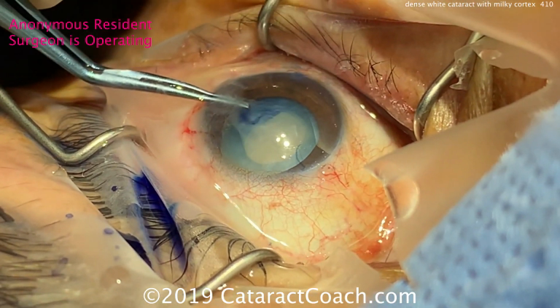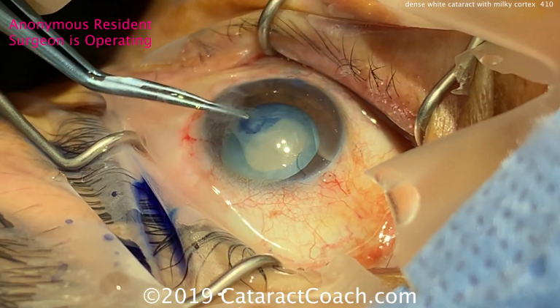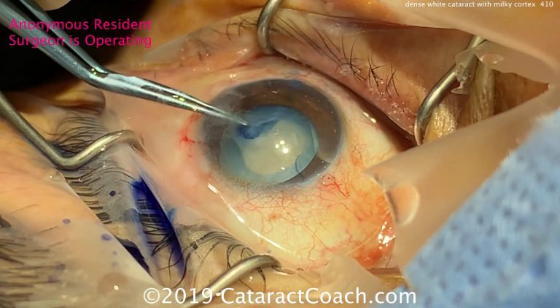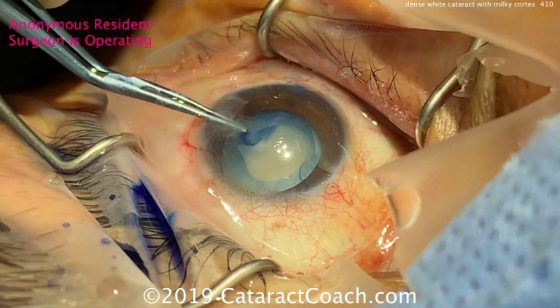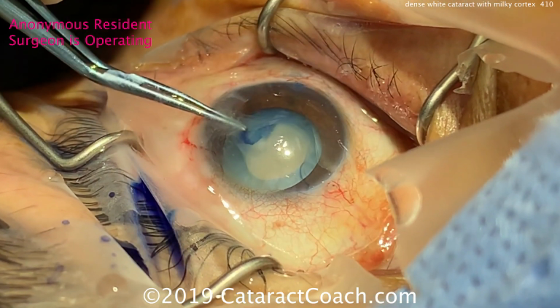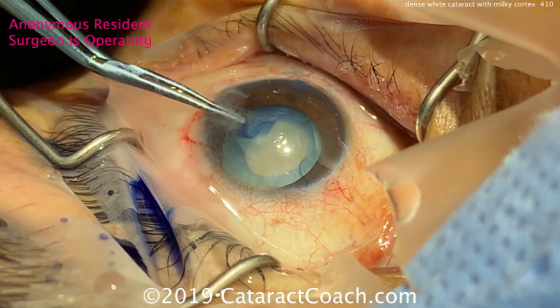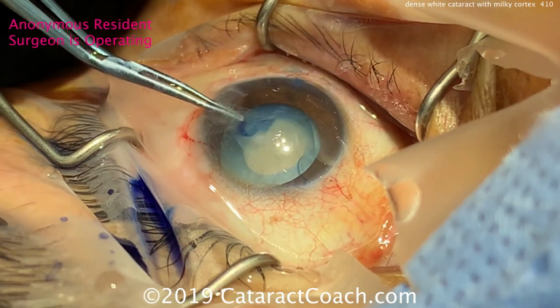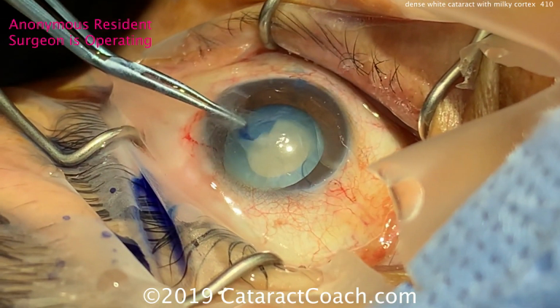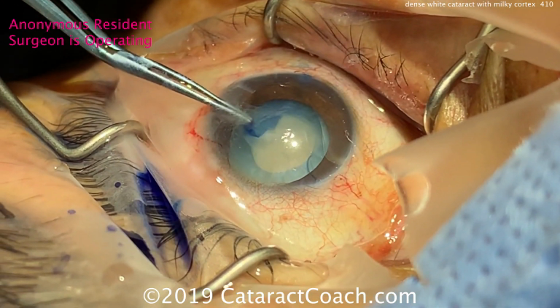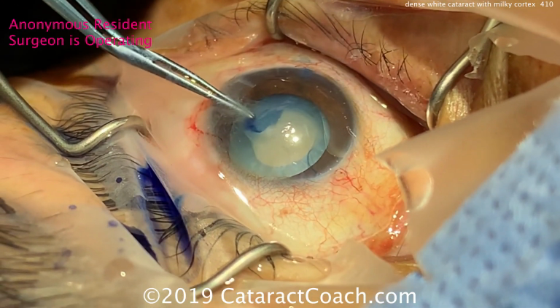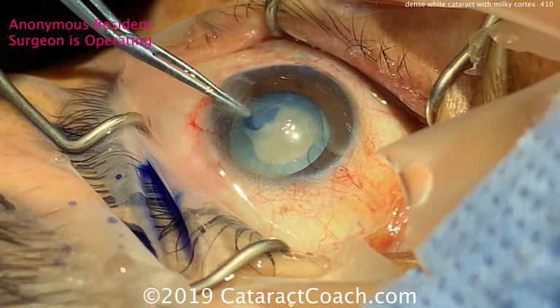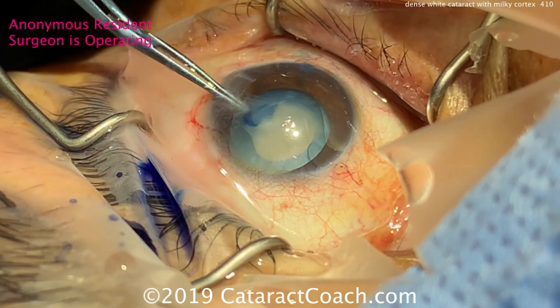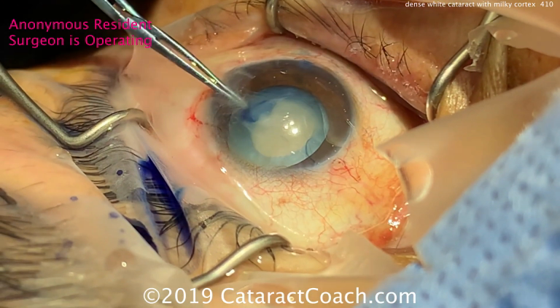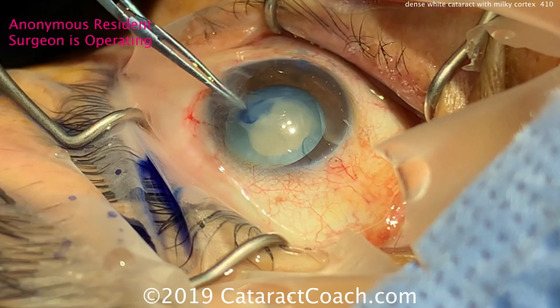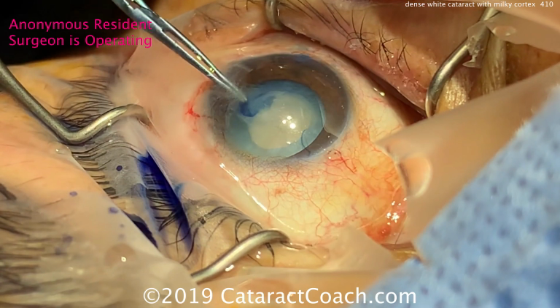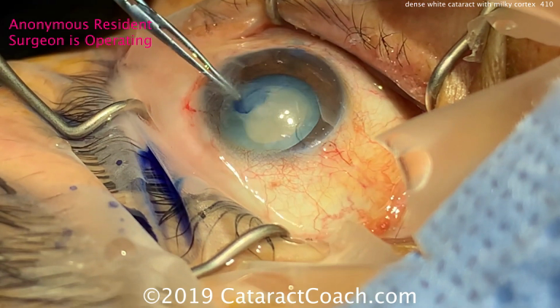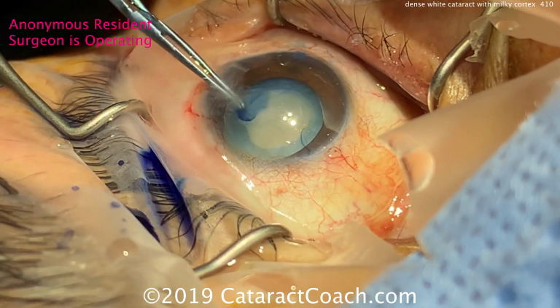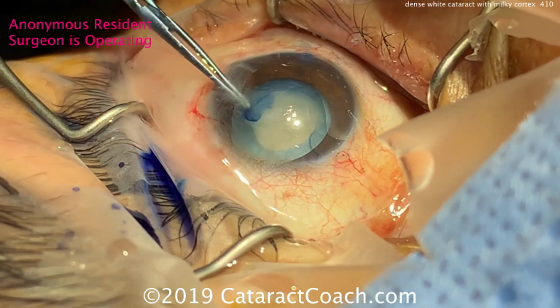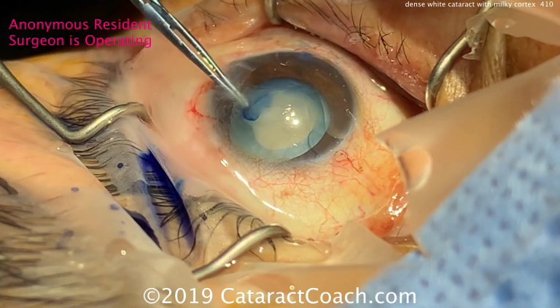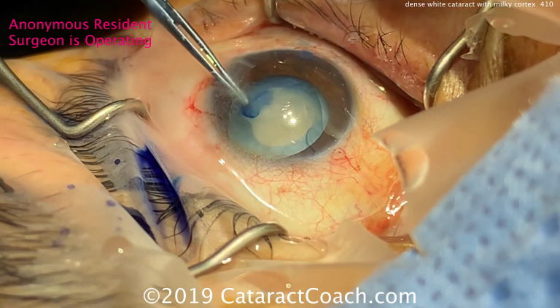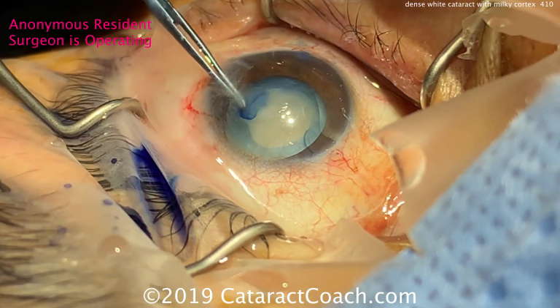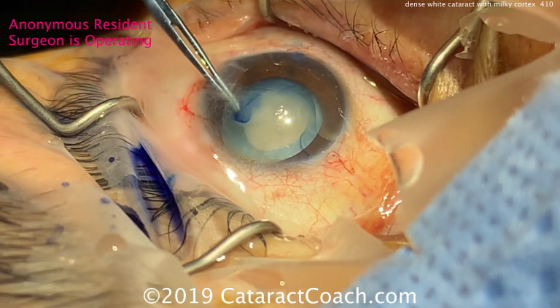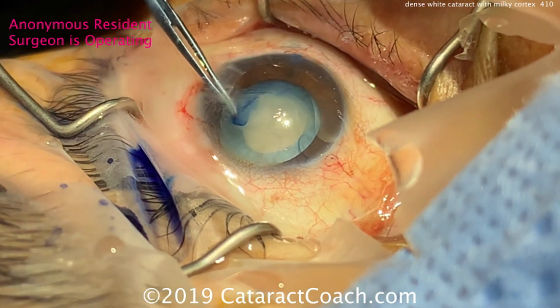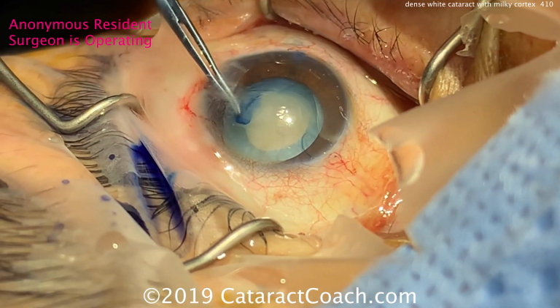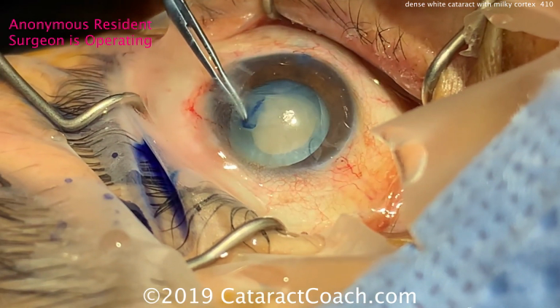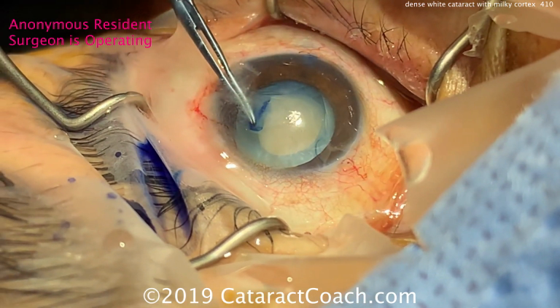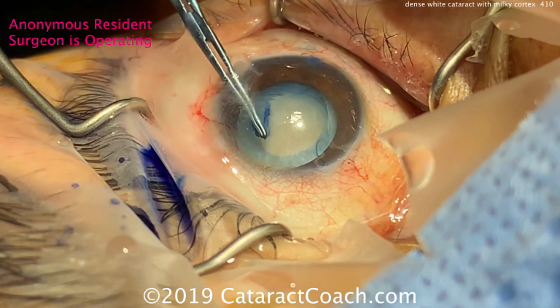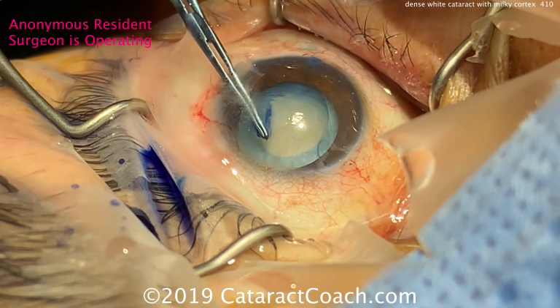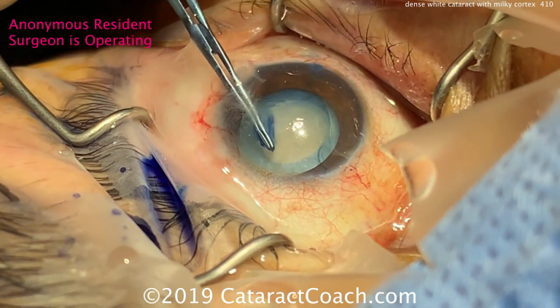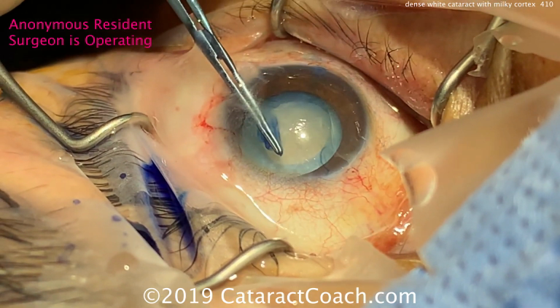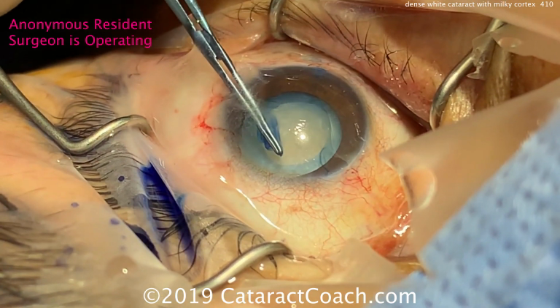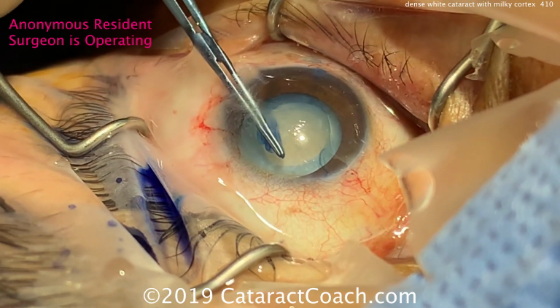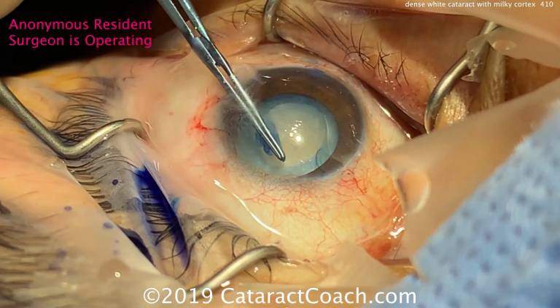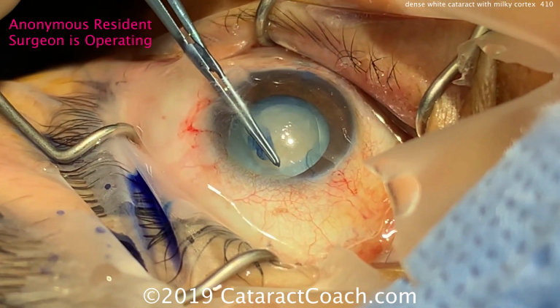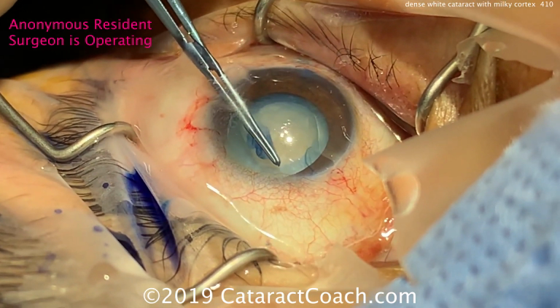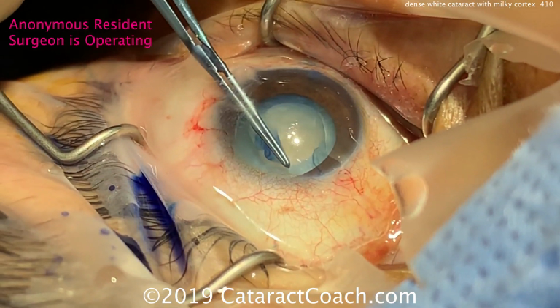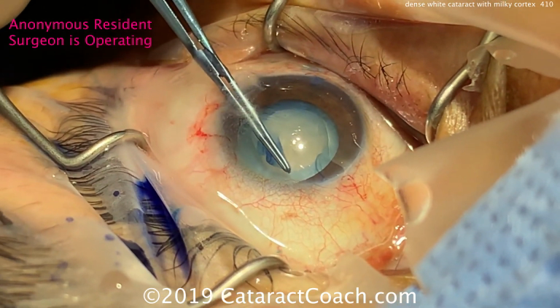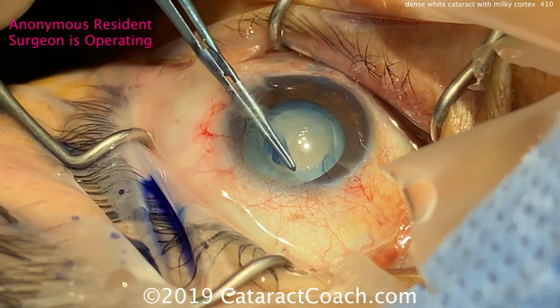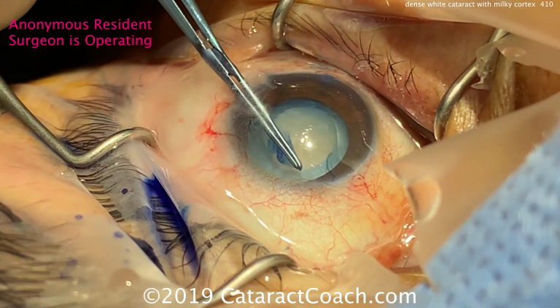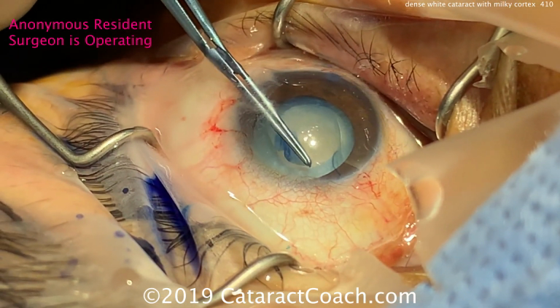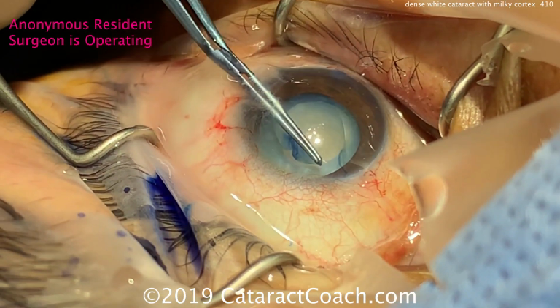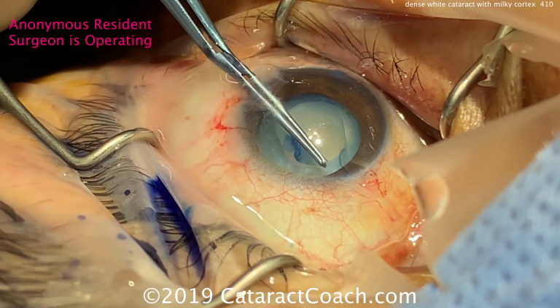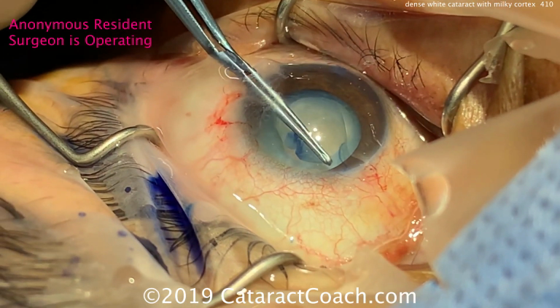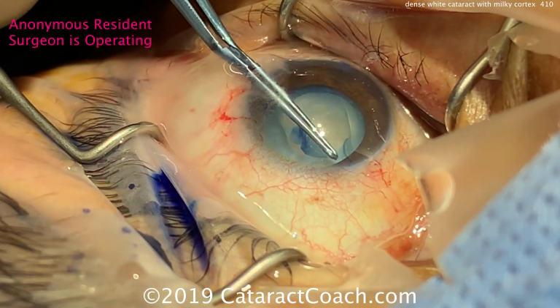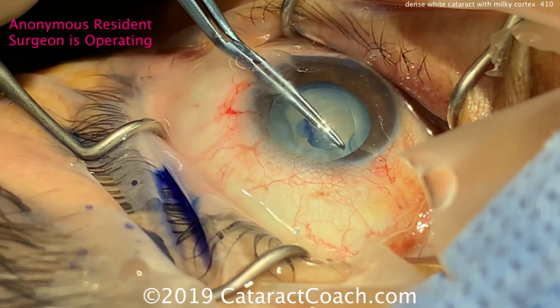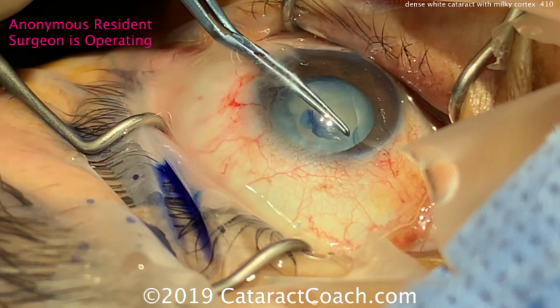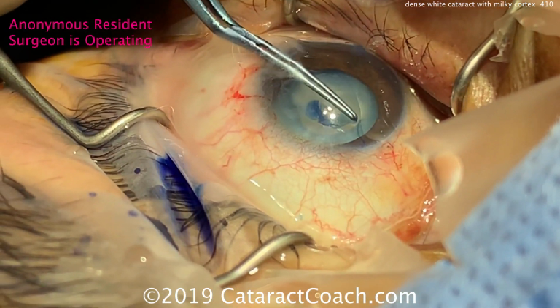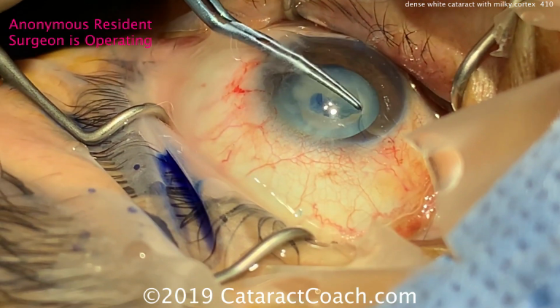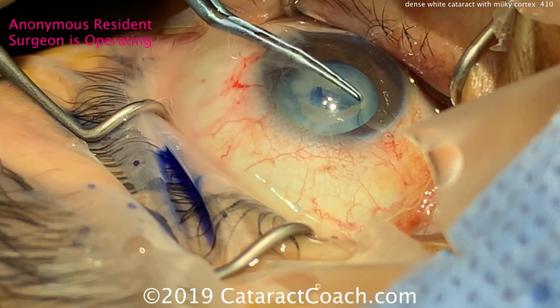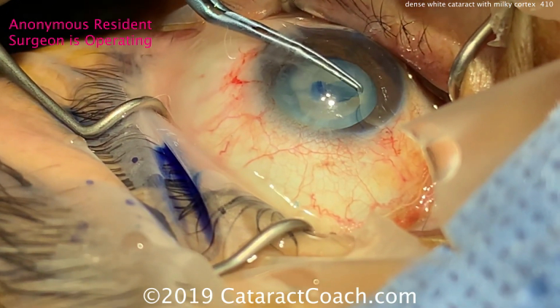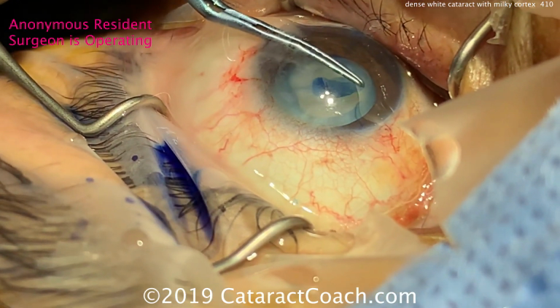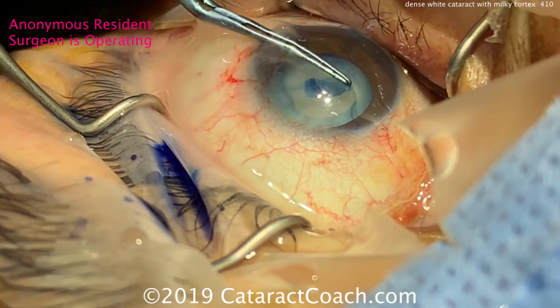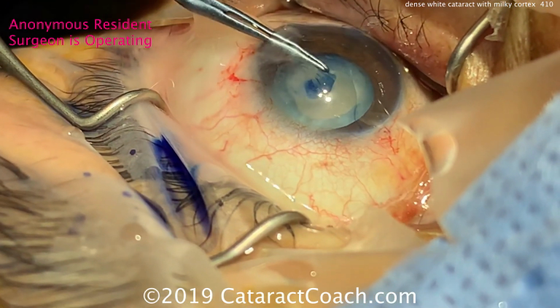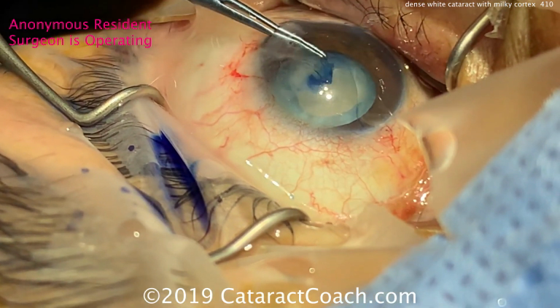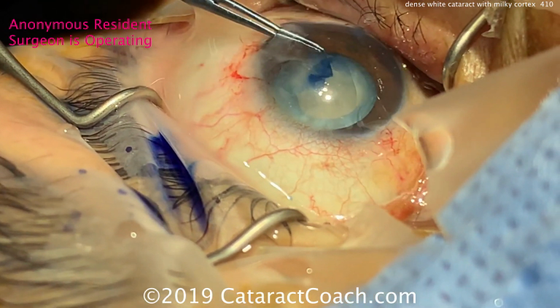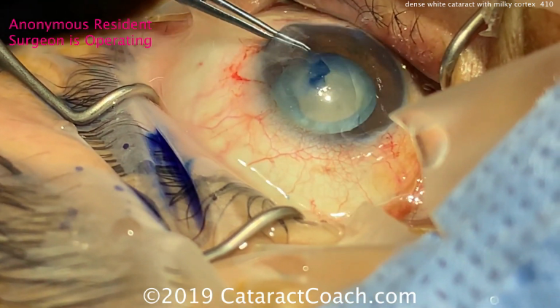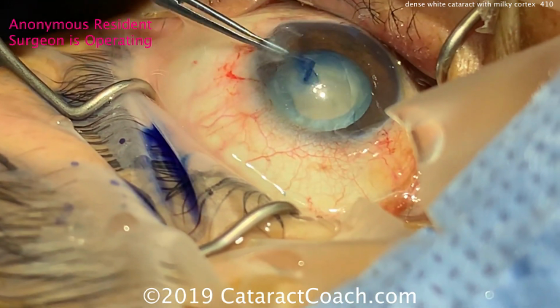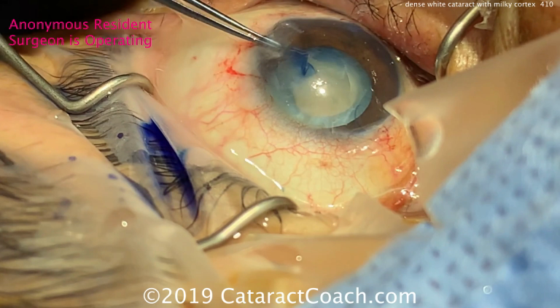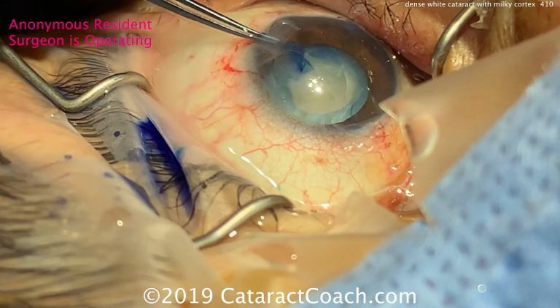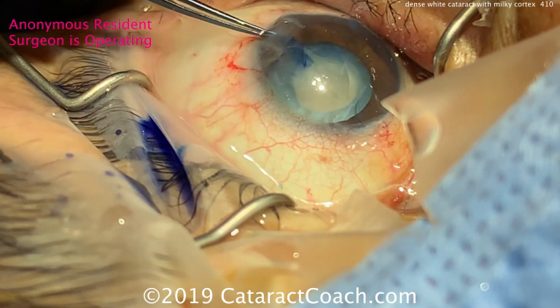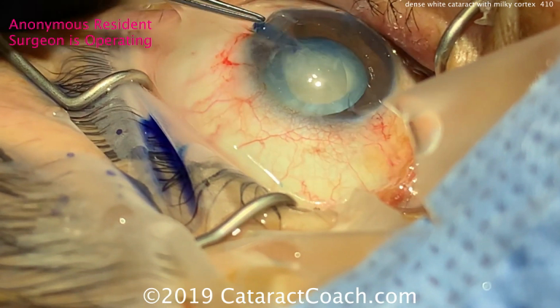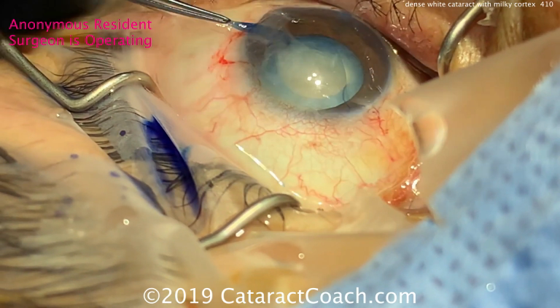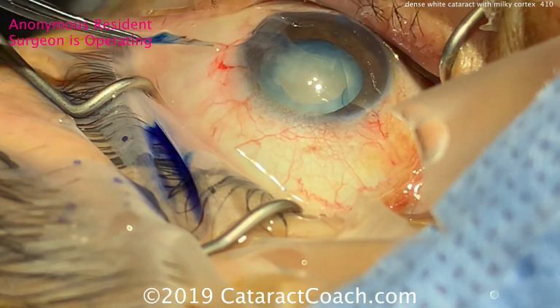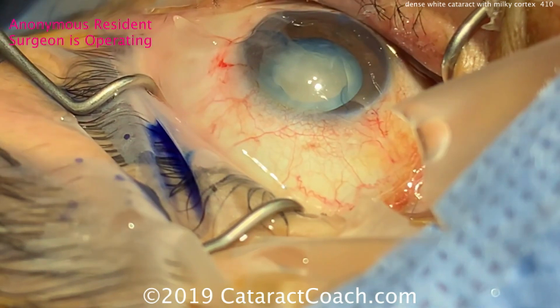But he is able to turn the corner and get the capsulorrhexis completed. Wow, we got lucky. Thanks for watching.